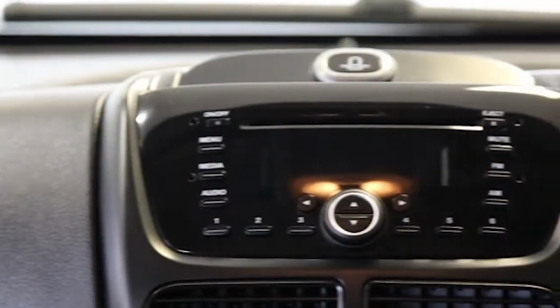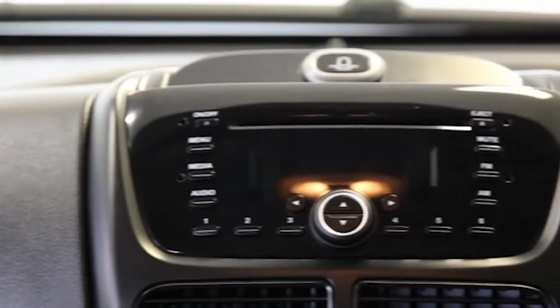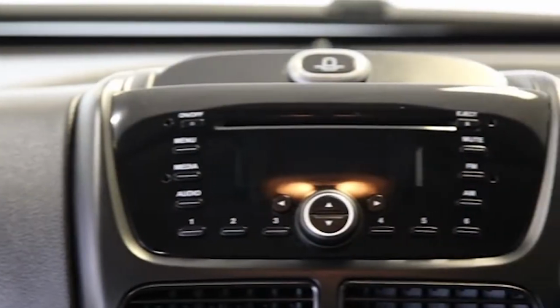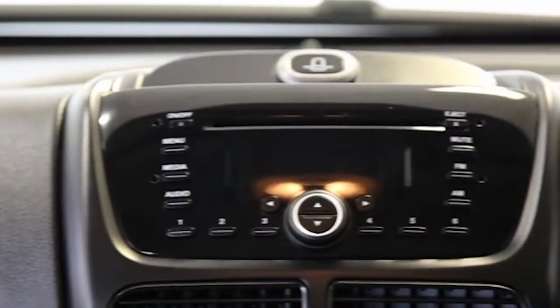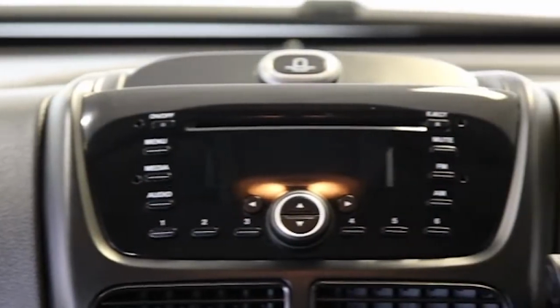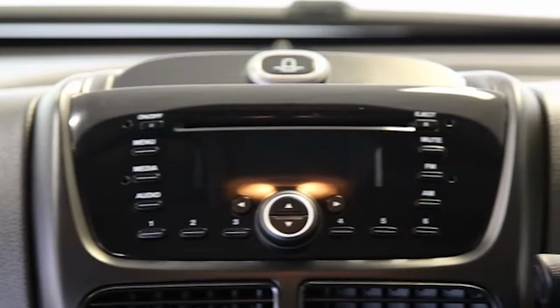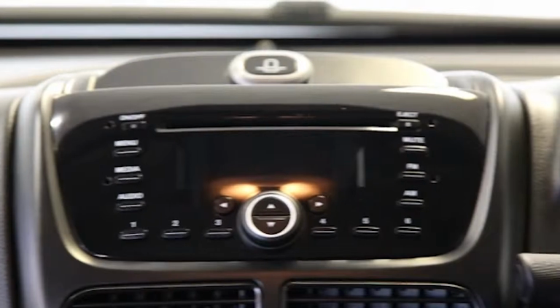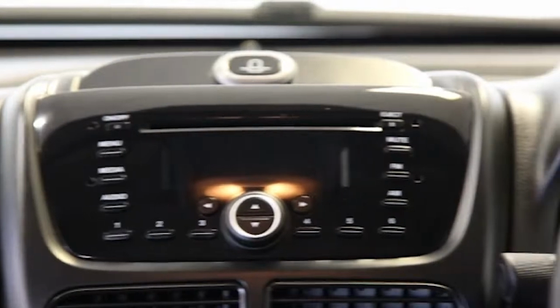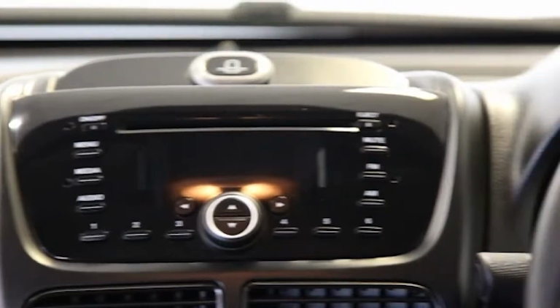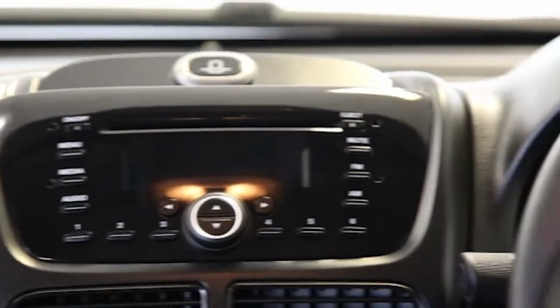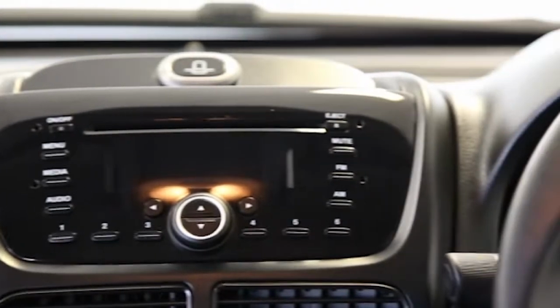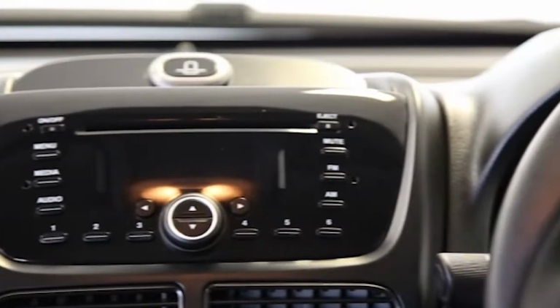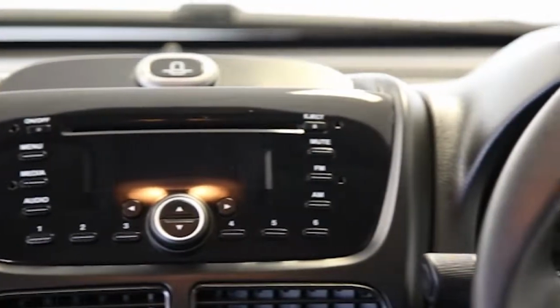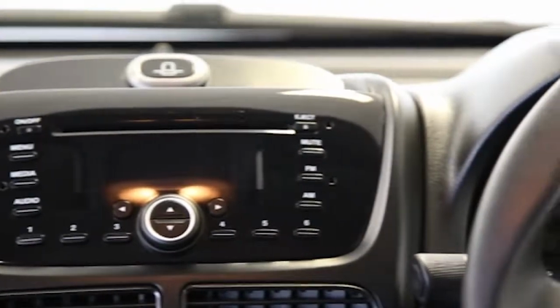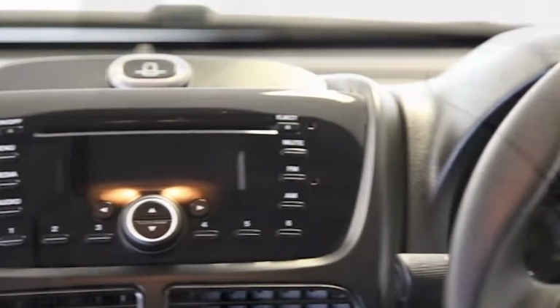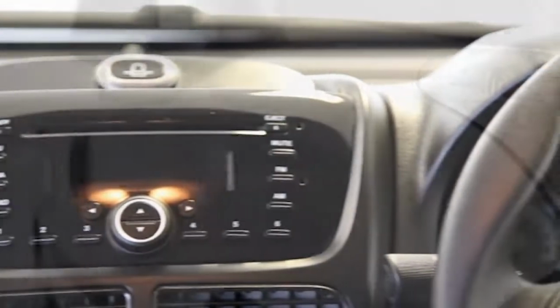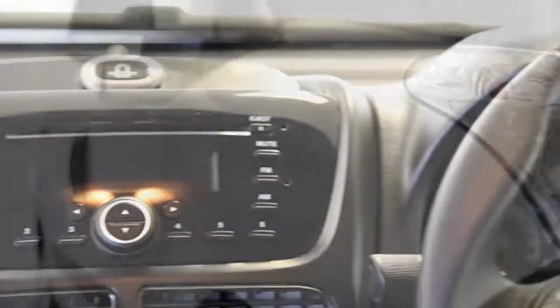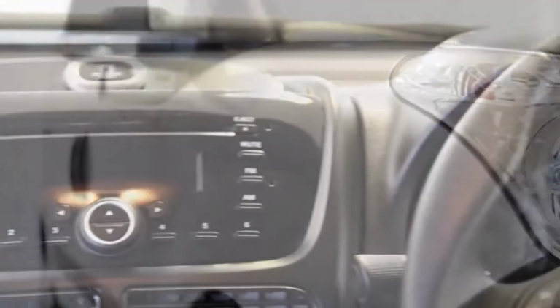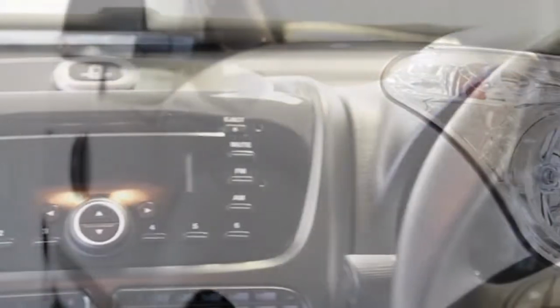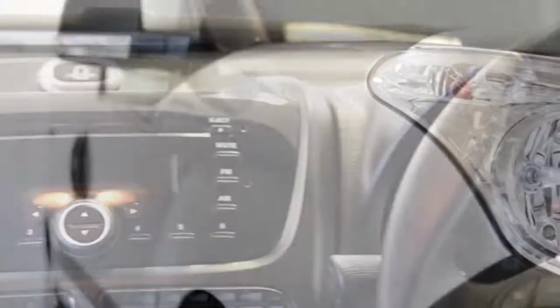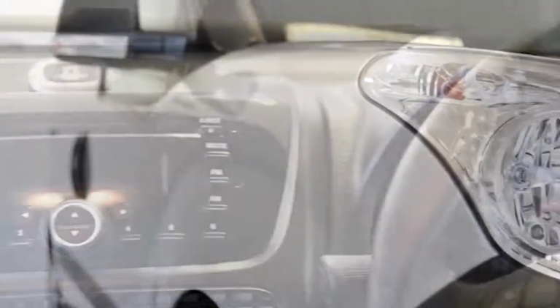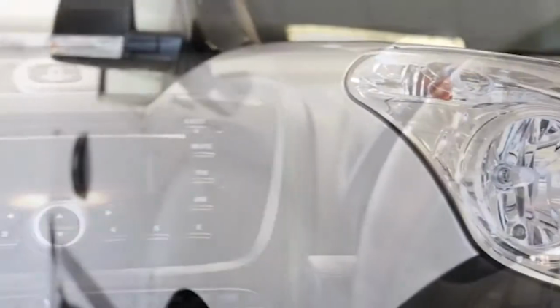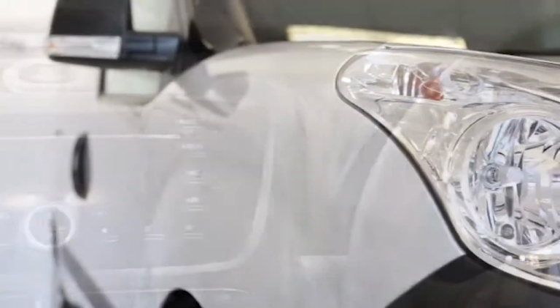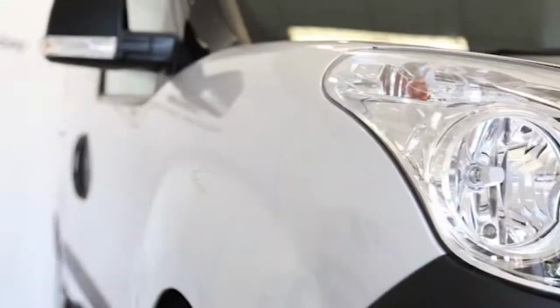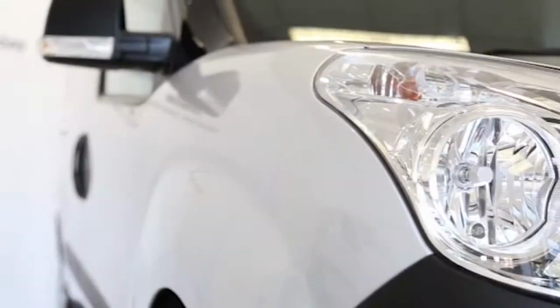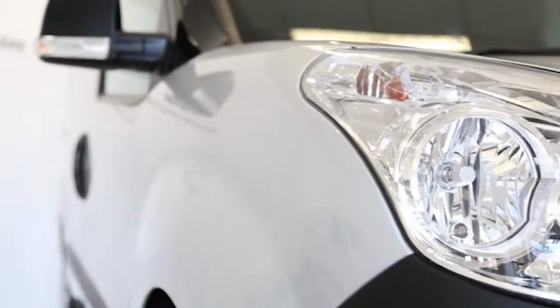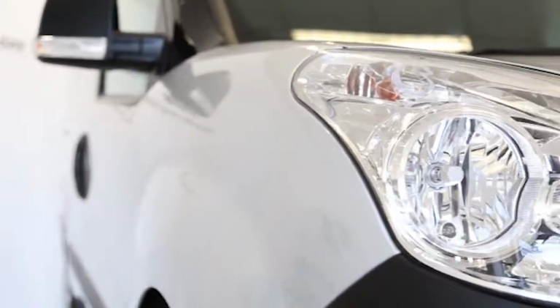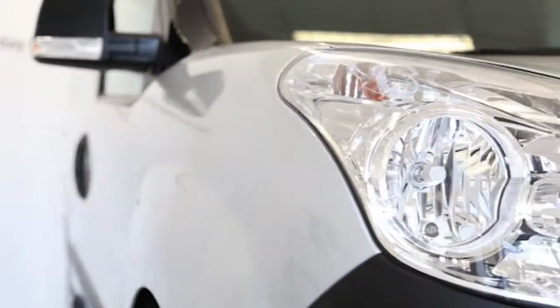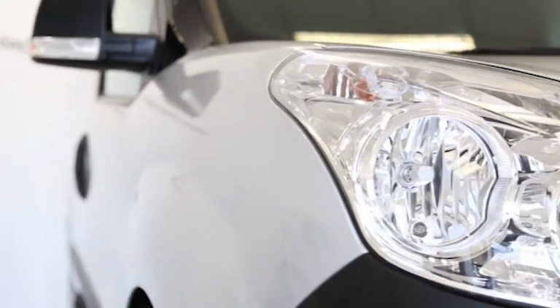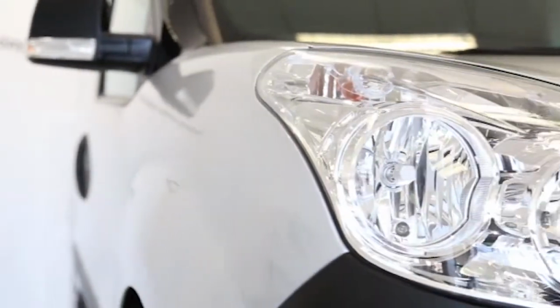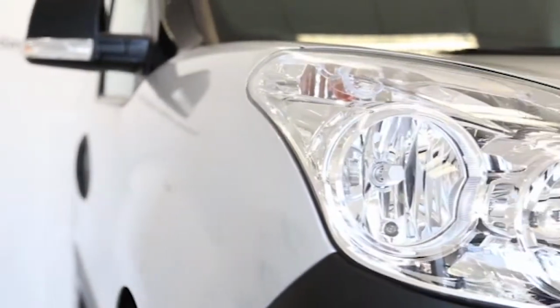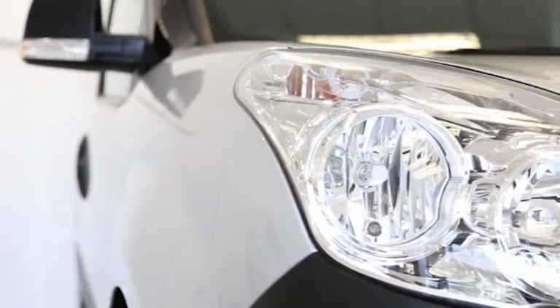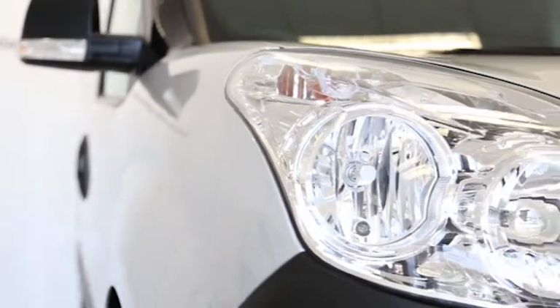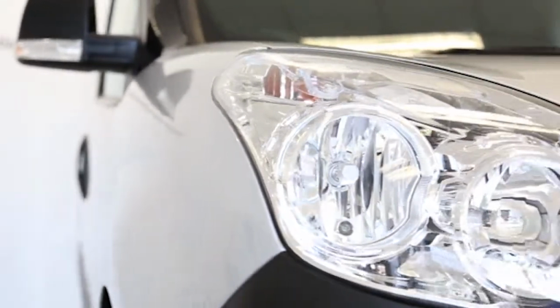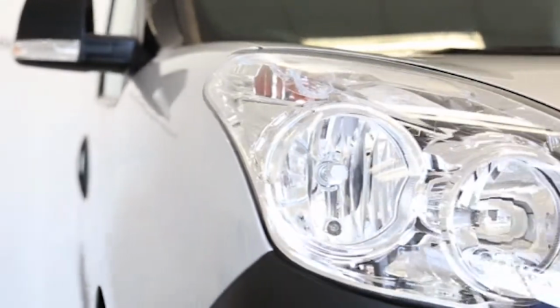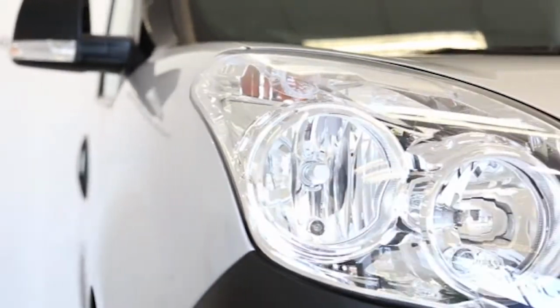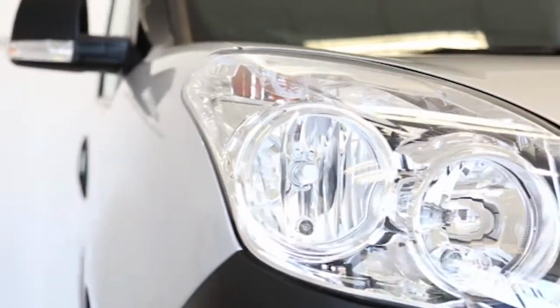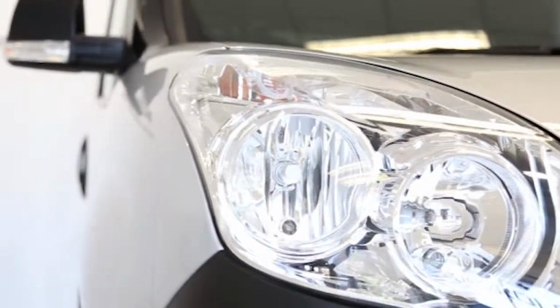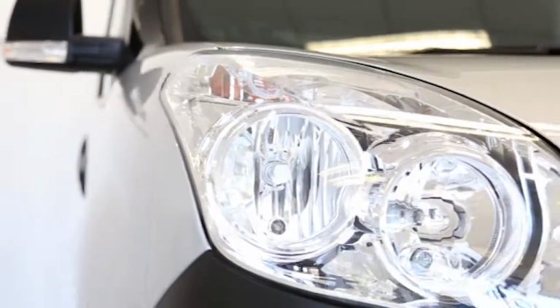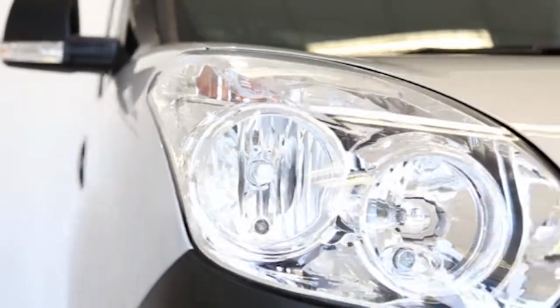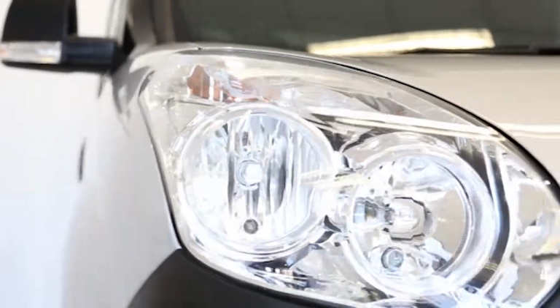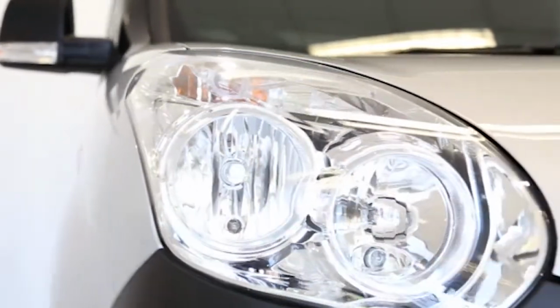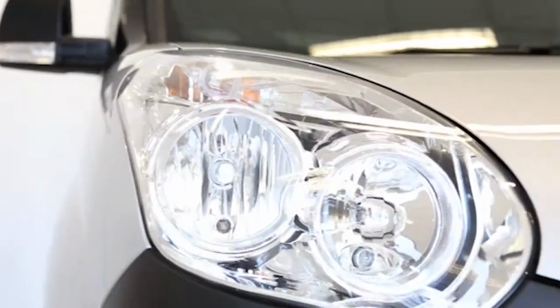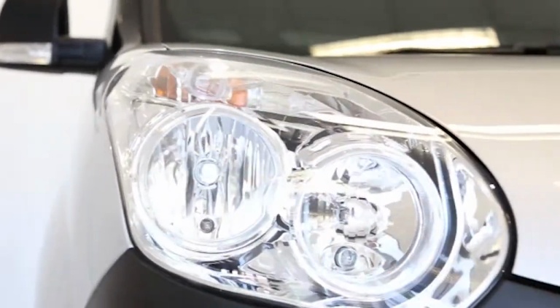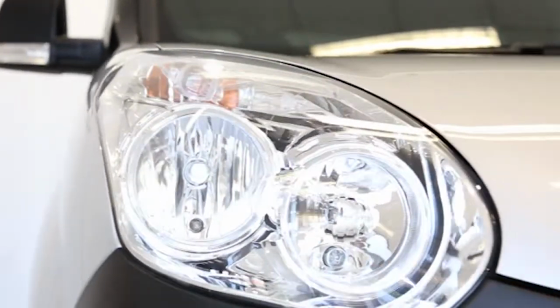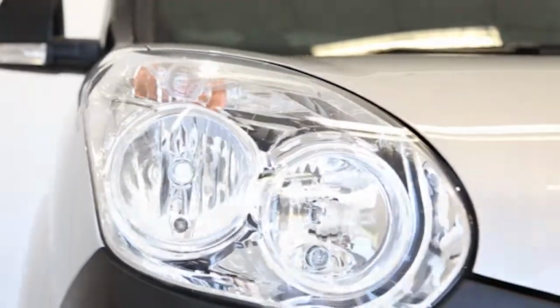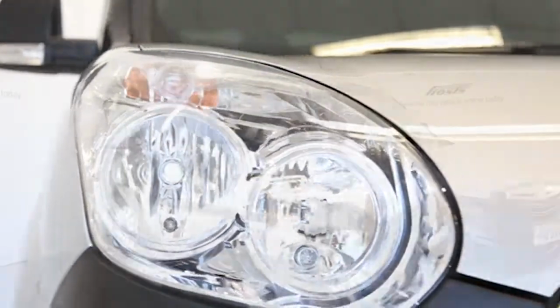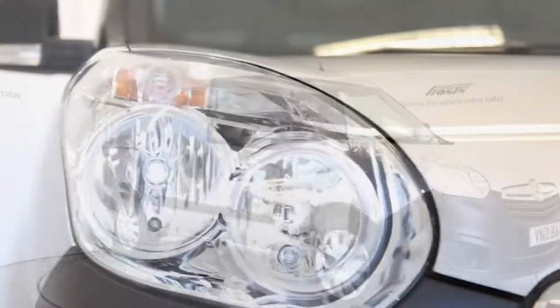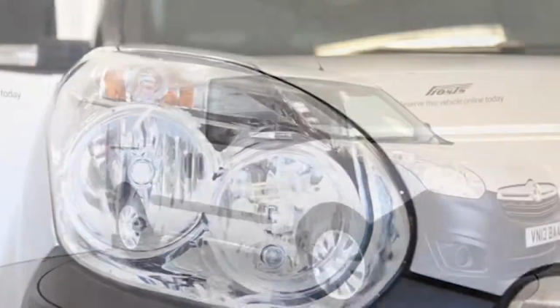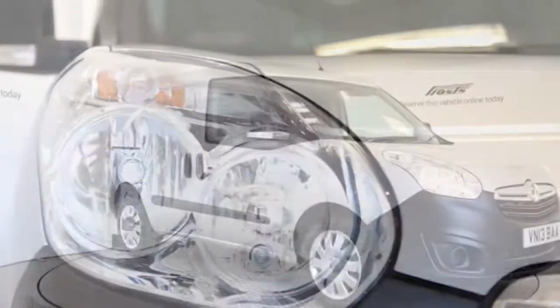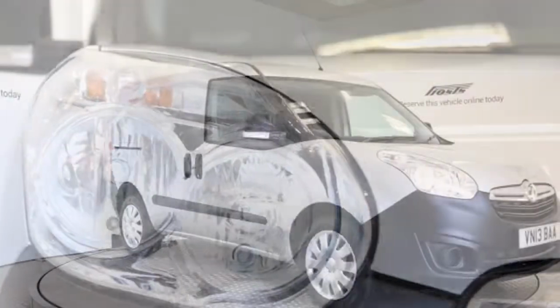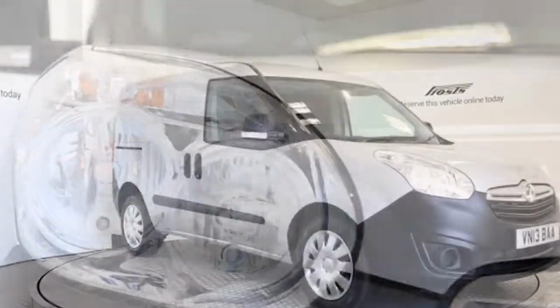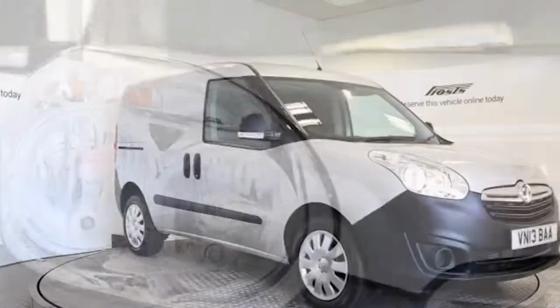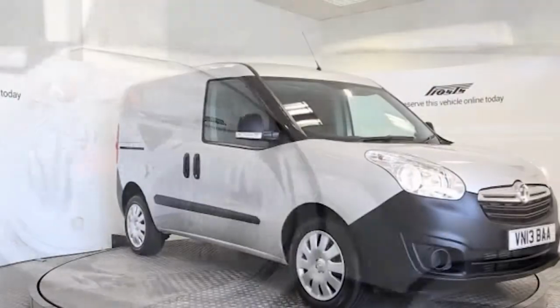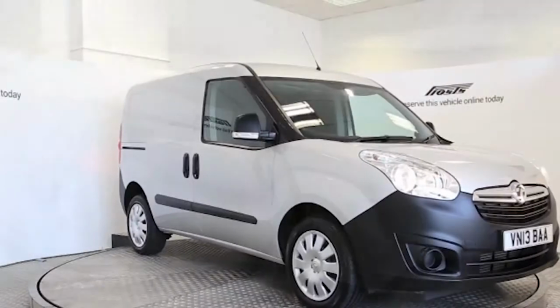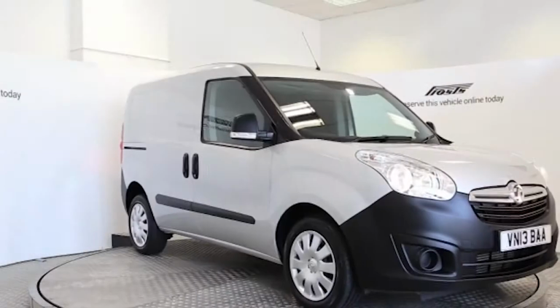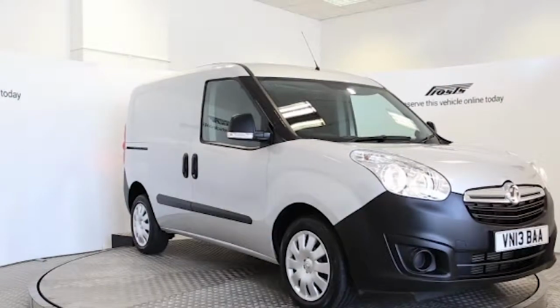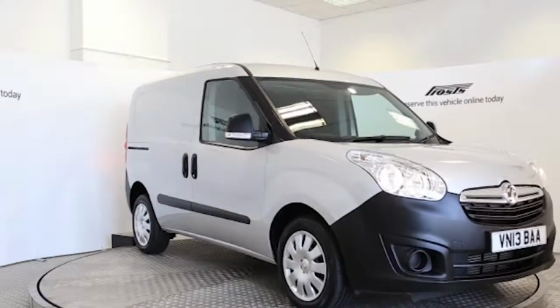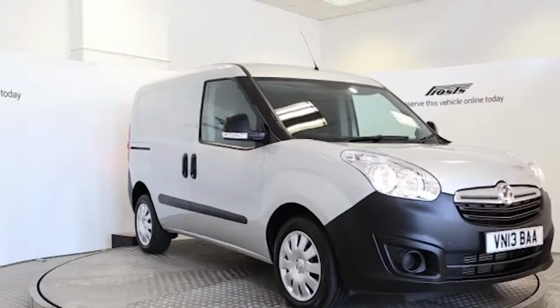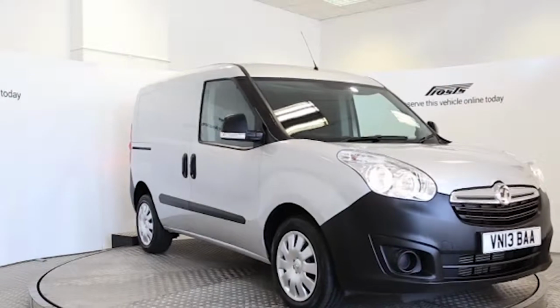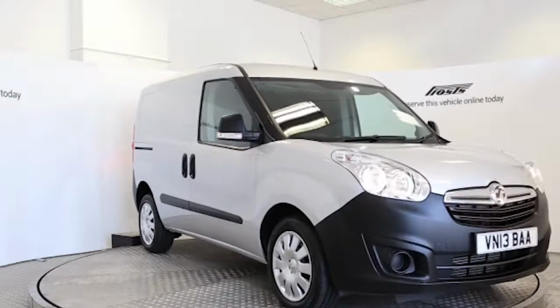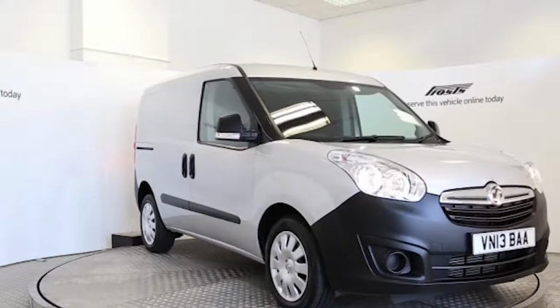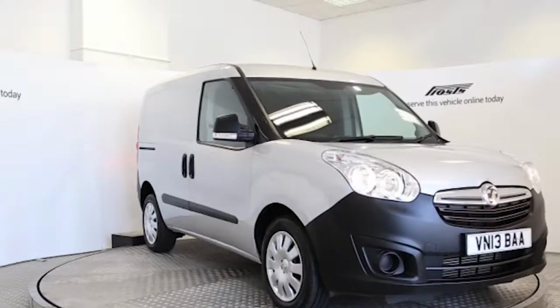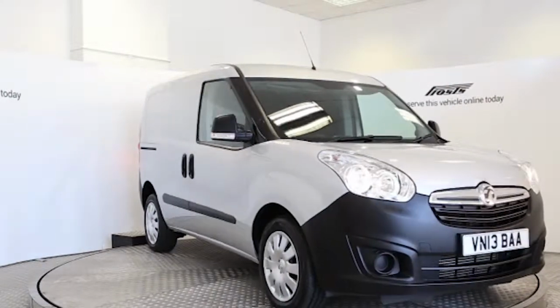Reserve this van online today for 48 hours for a no obligation, fully refundable £100.